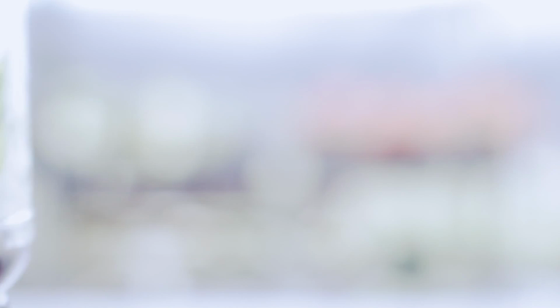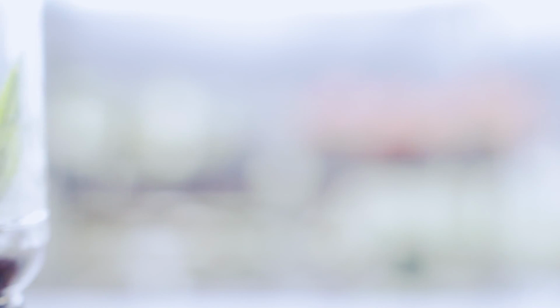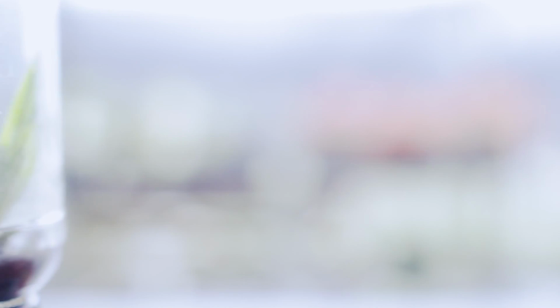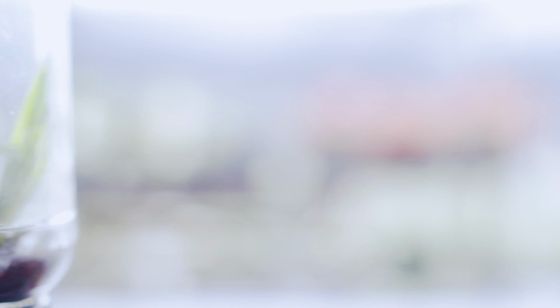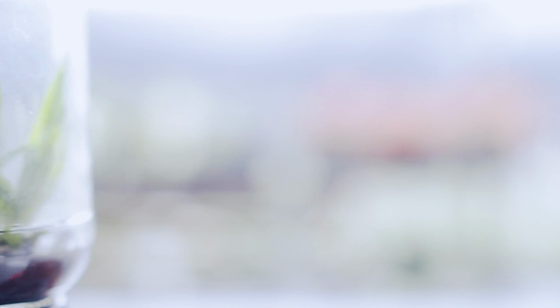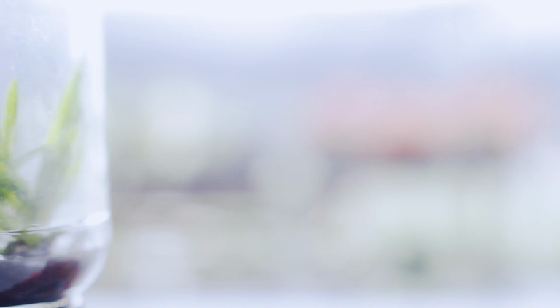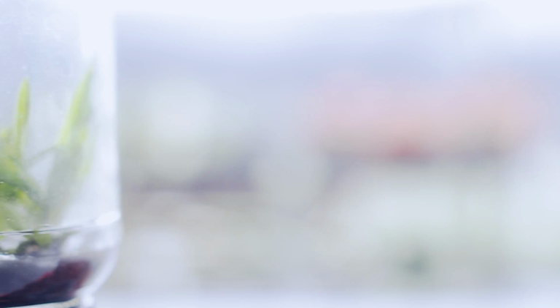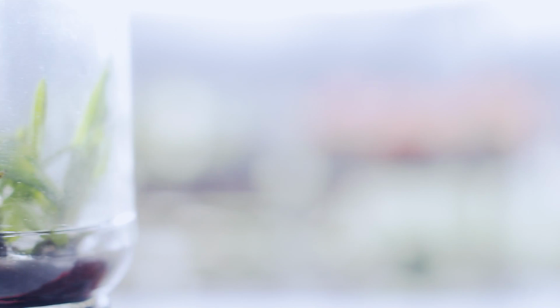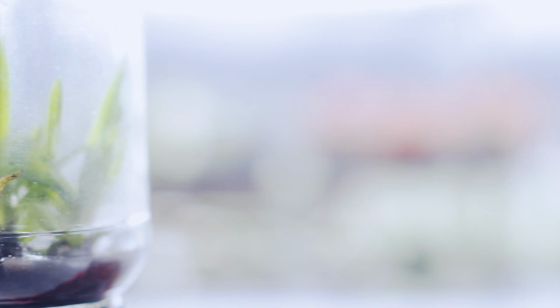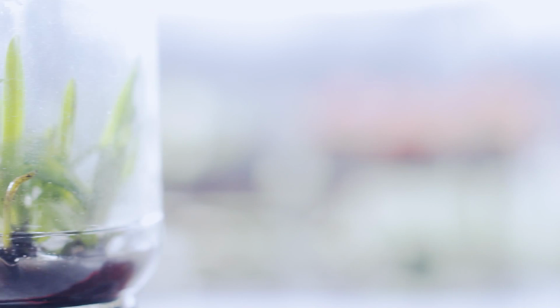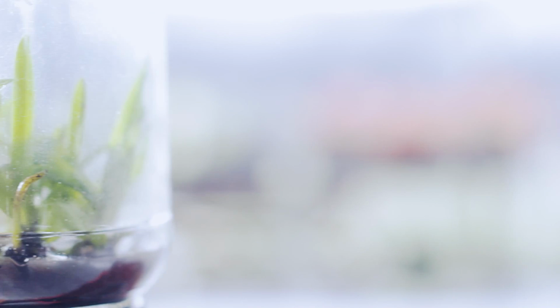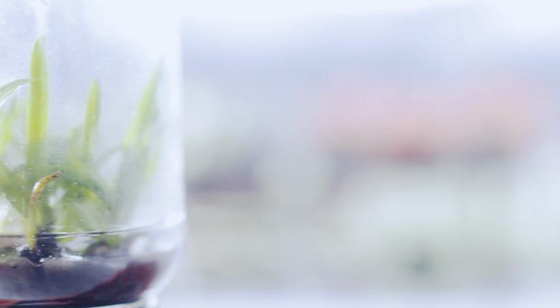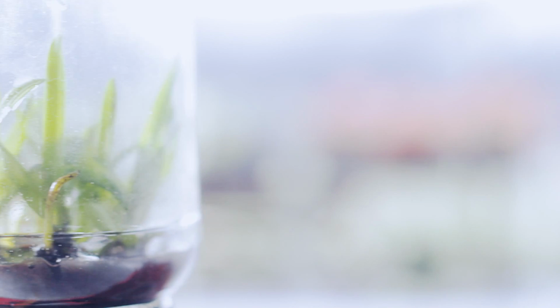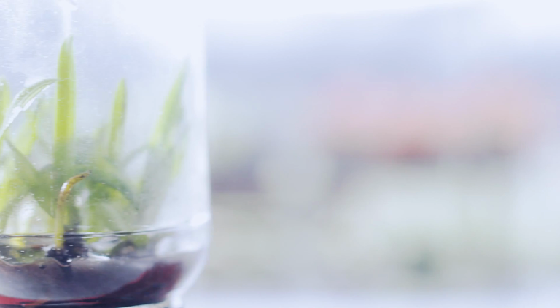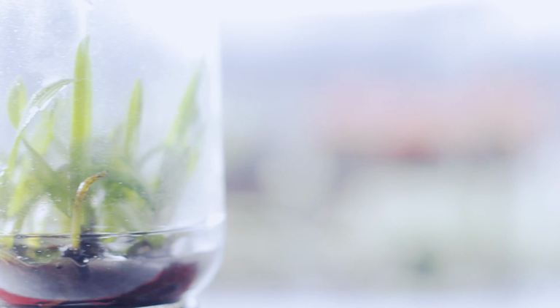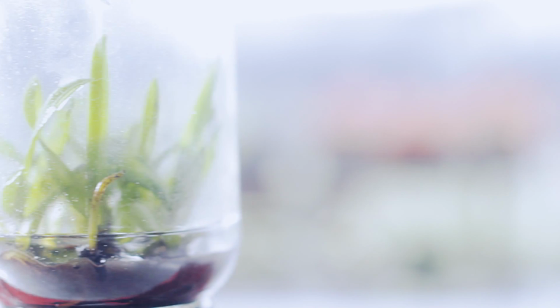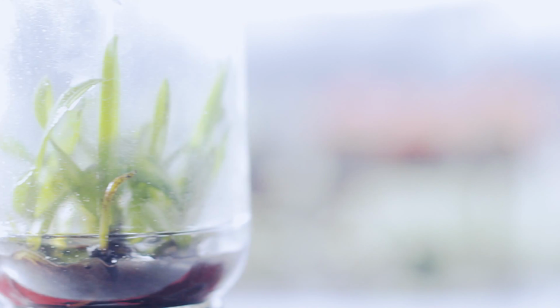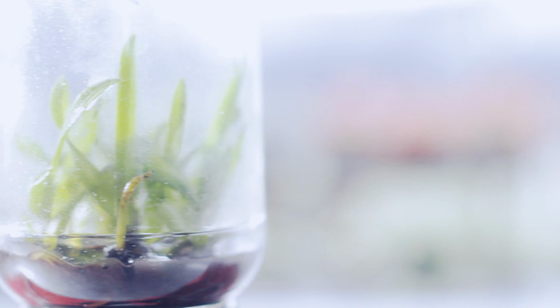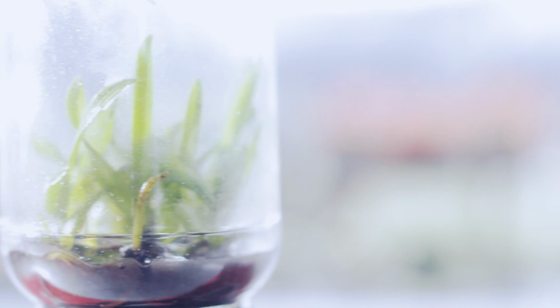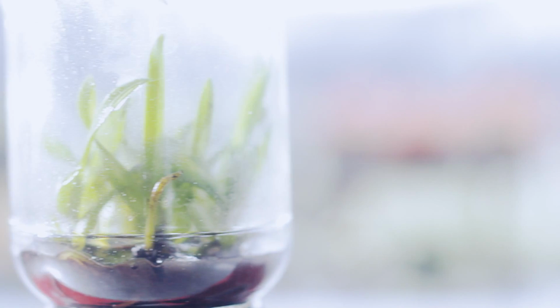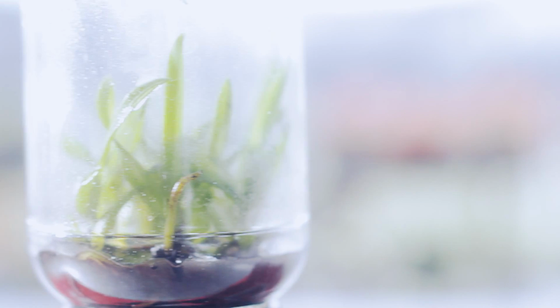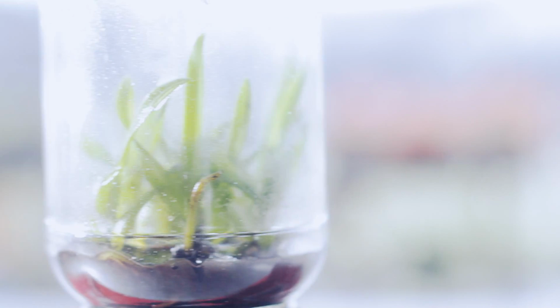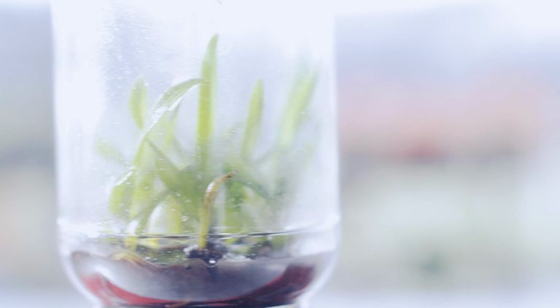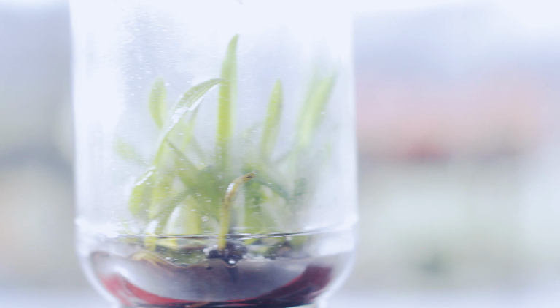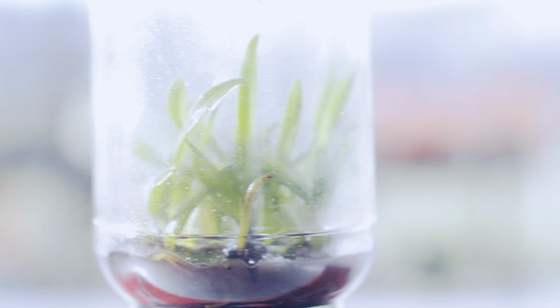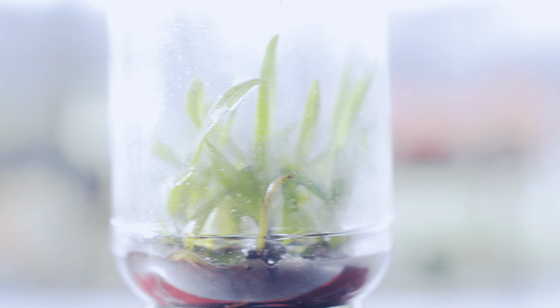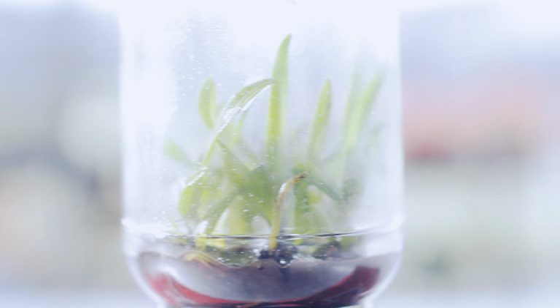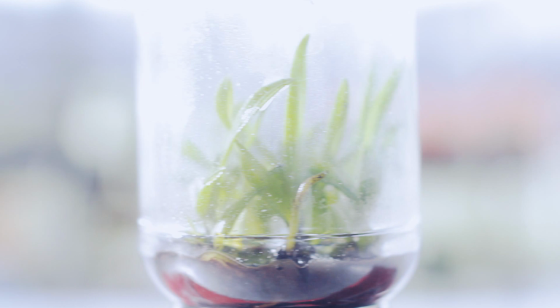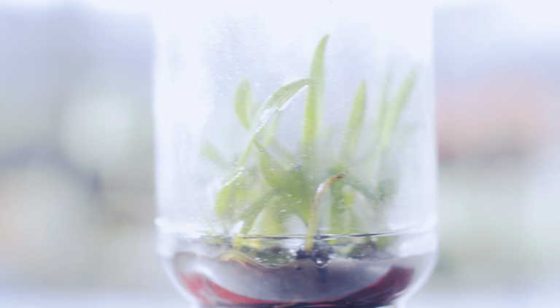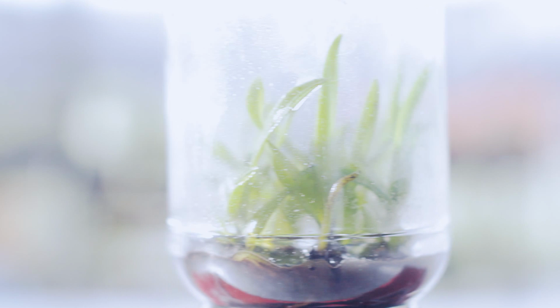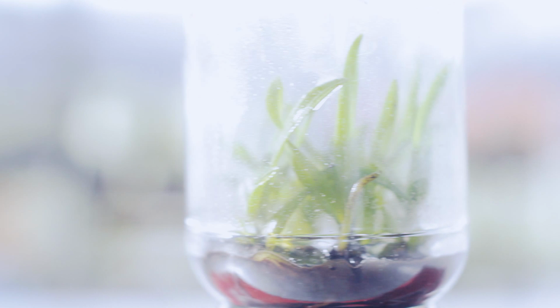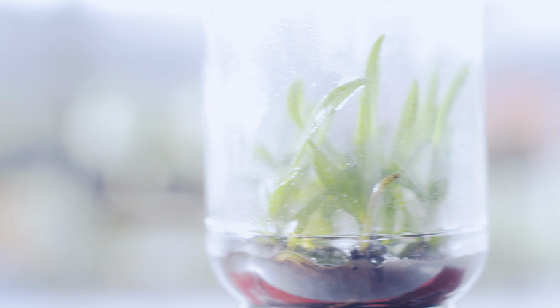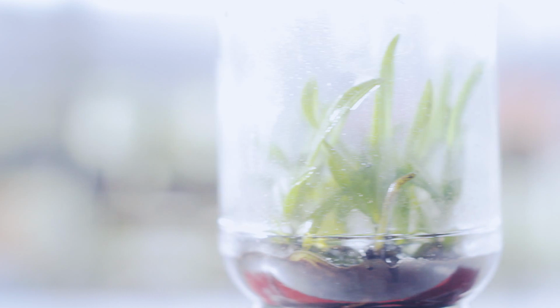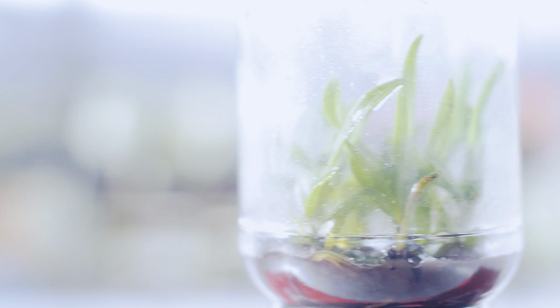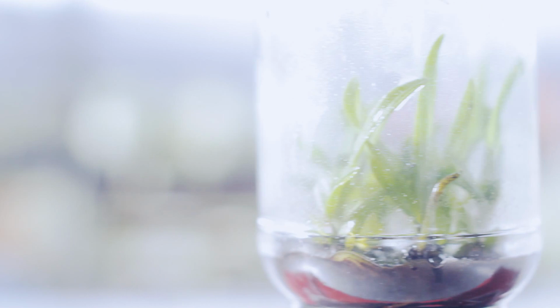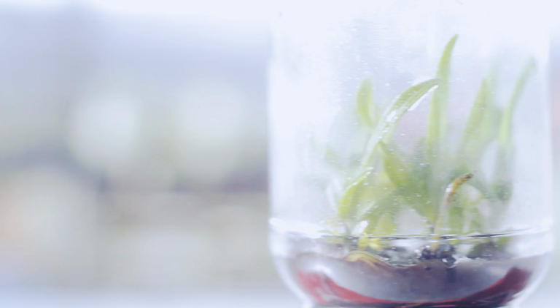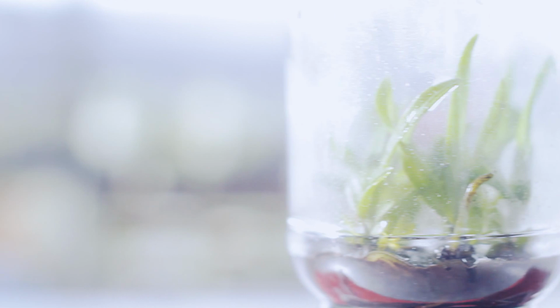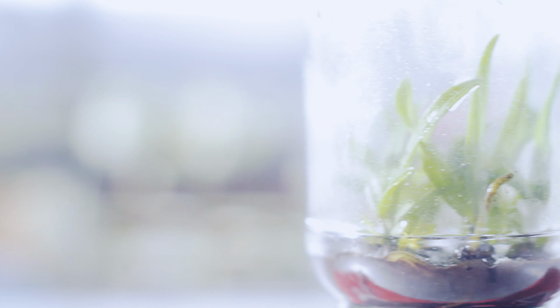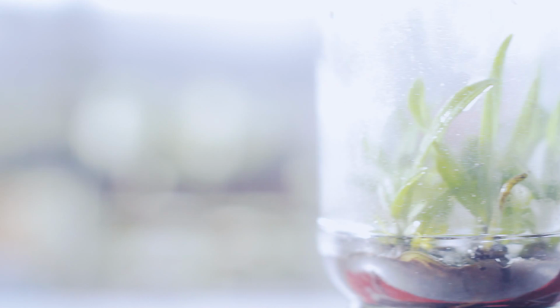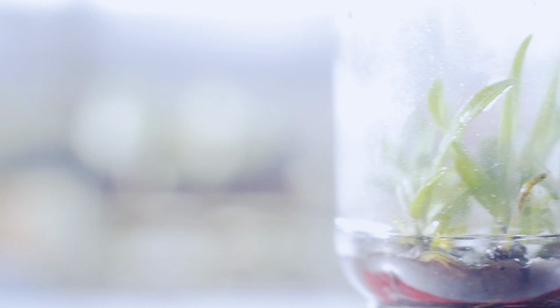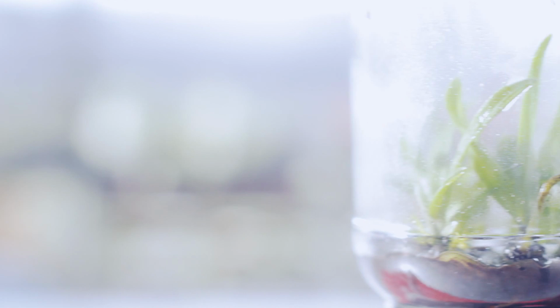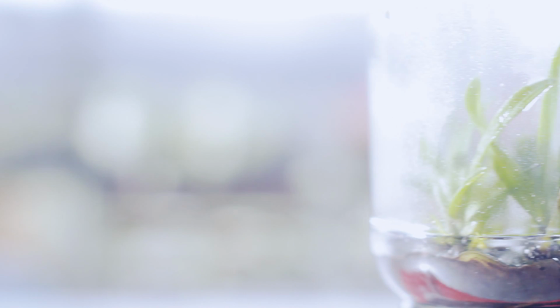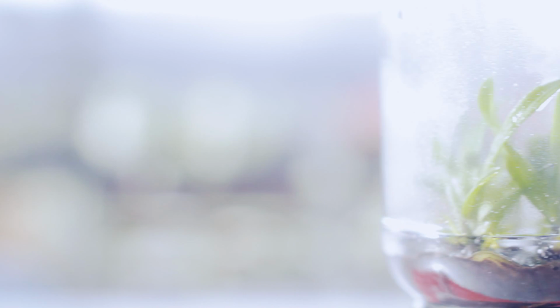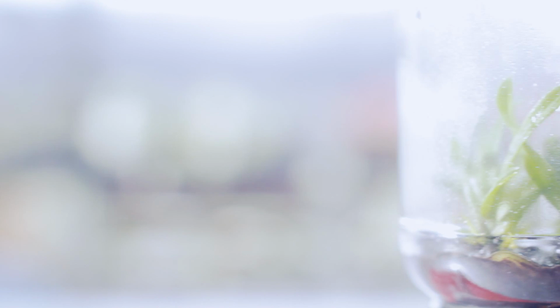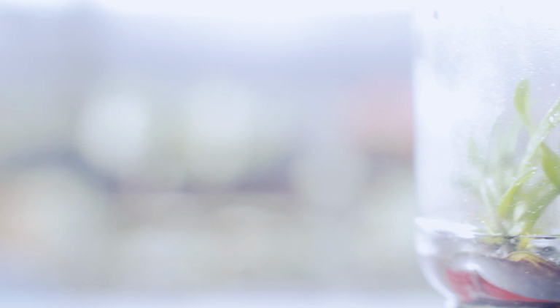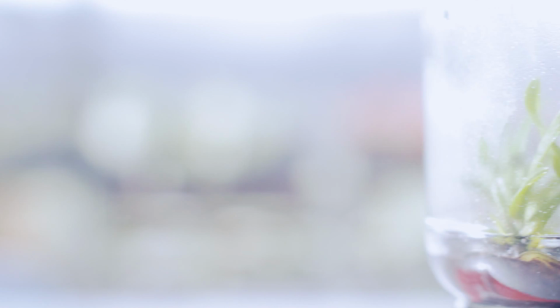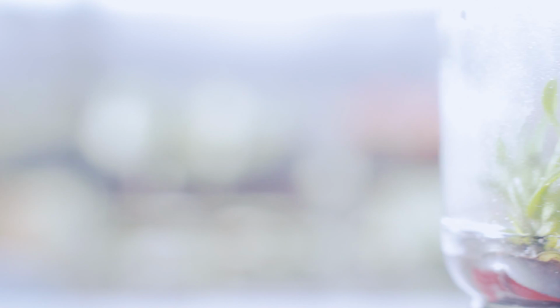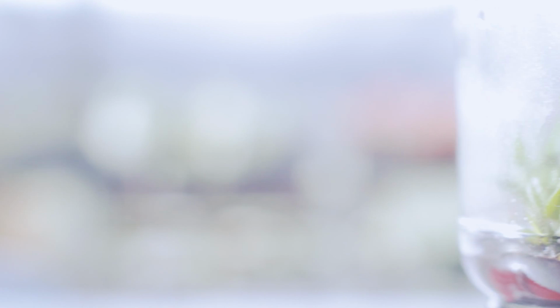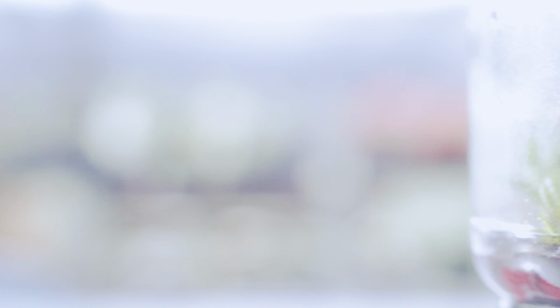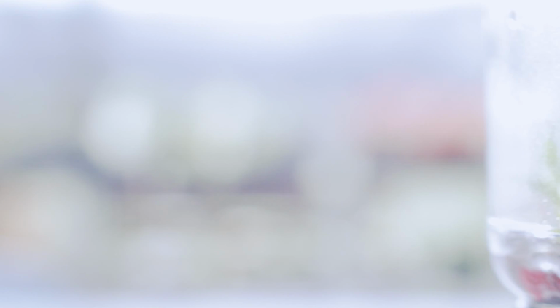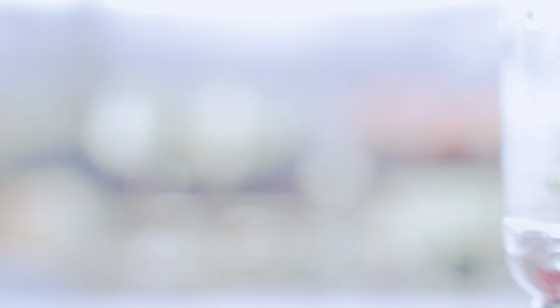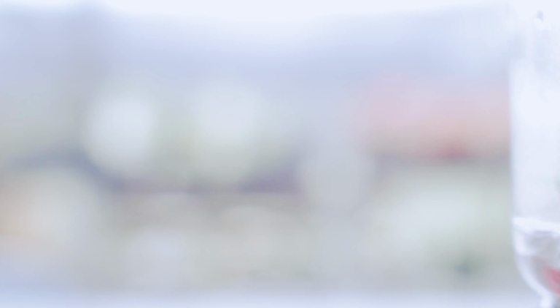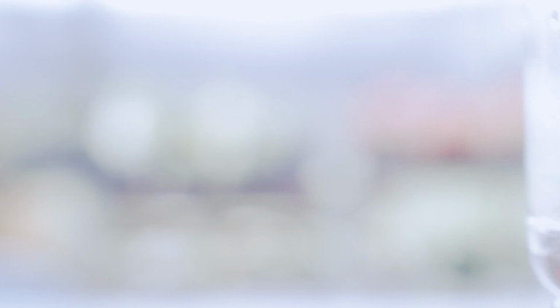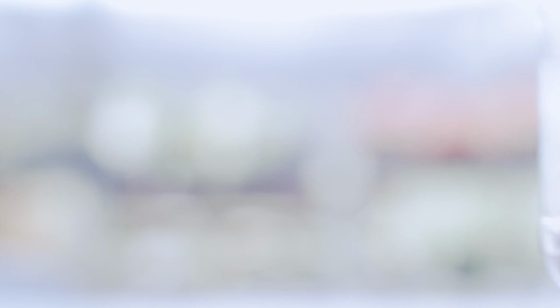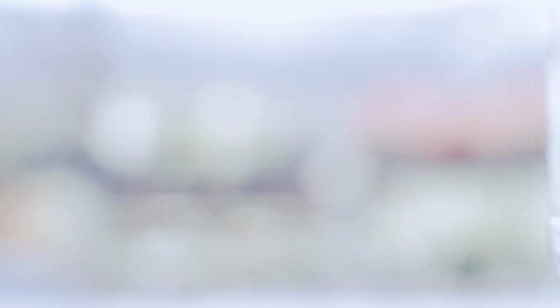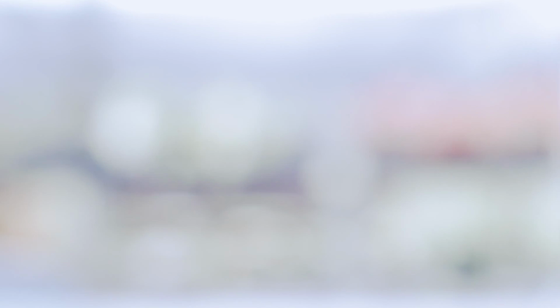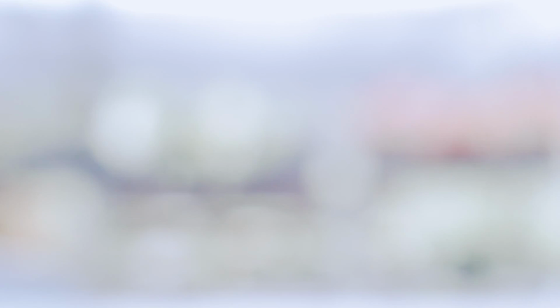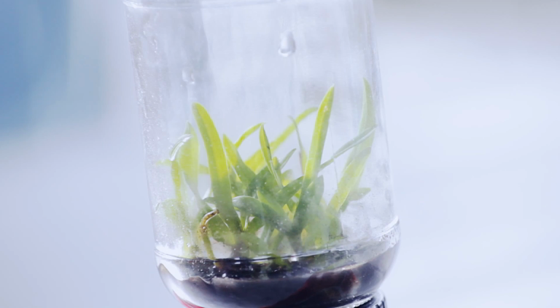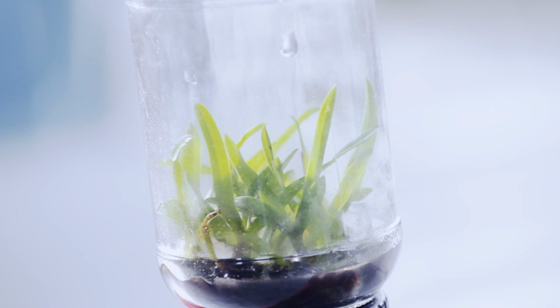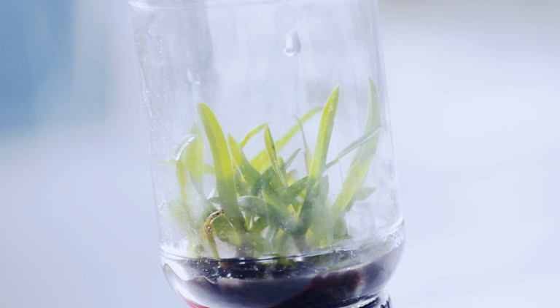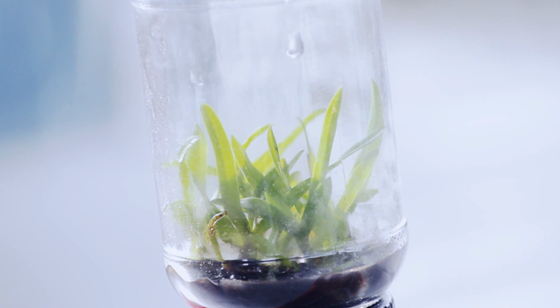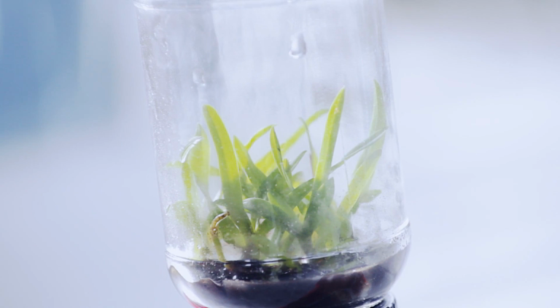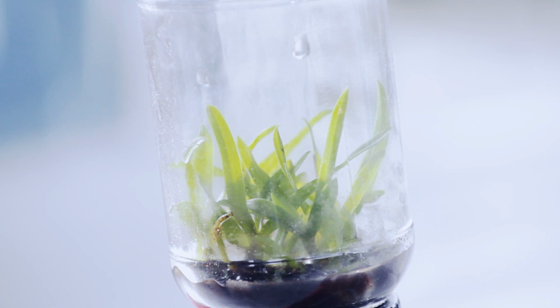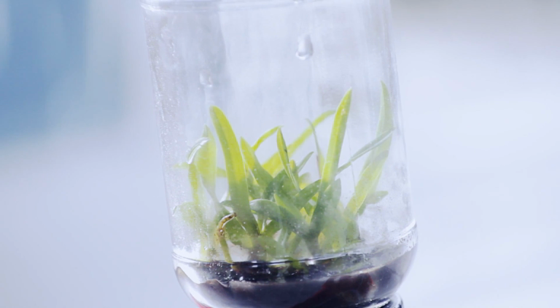After being incubated for nine months, the tissues form plantlets and are ready to be shipped or sold.